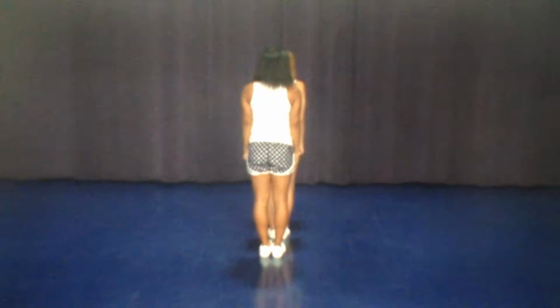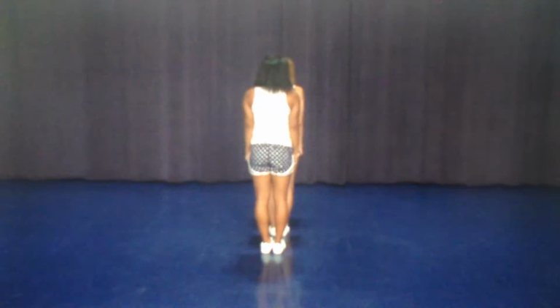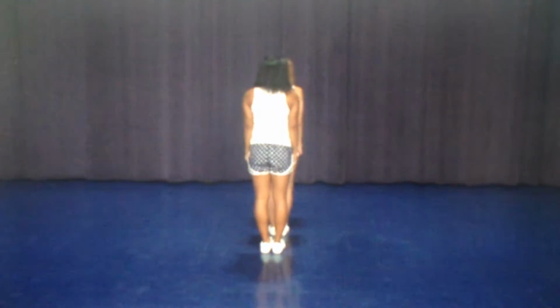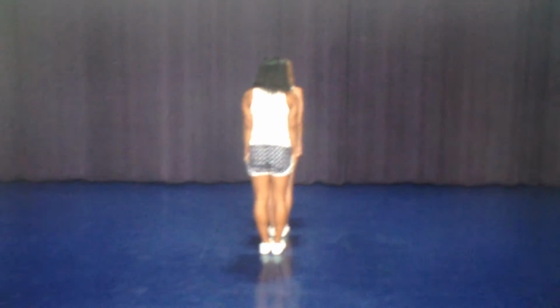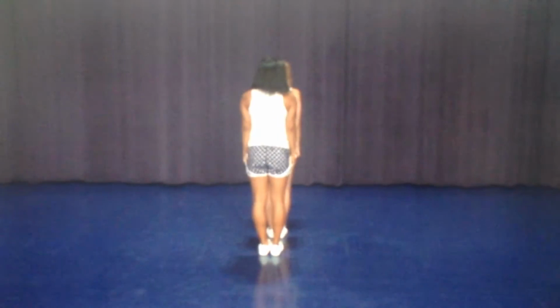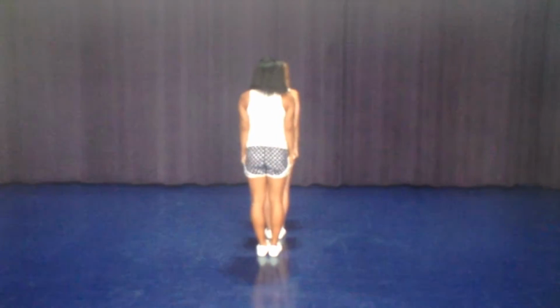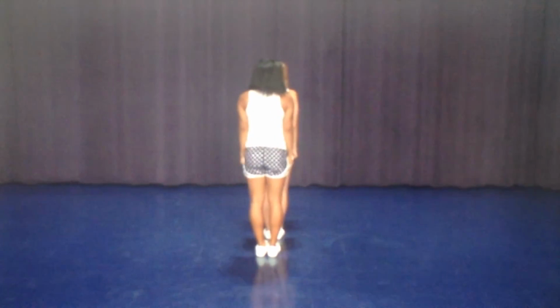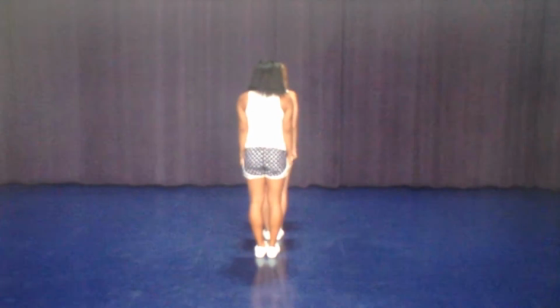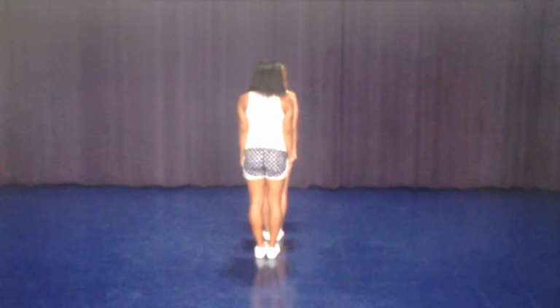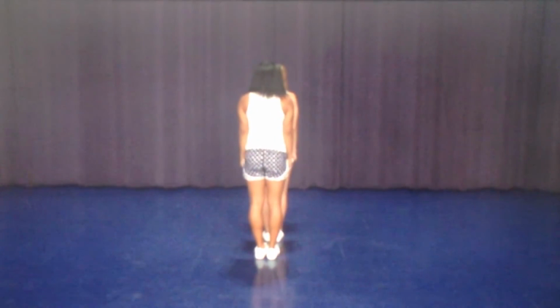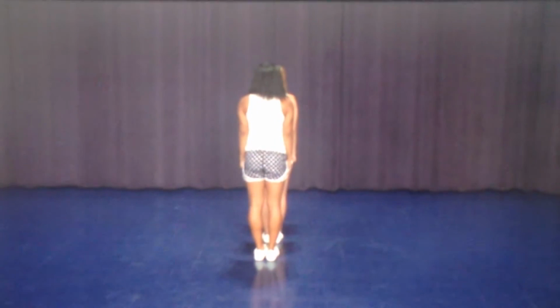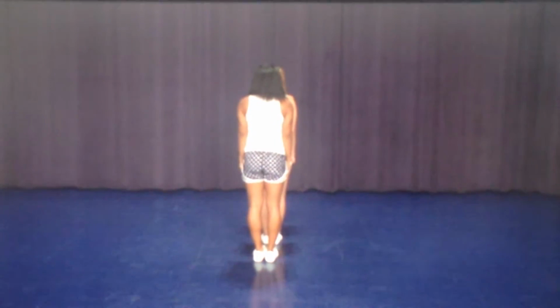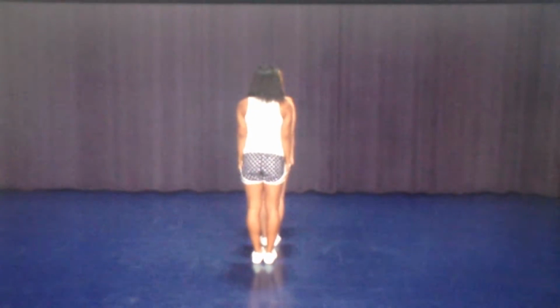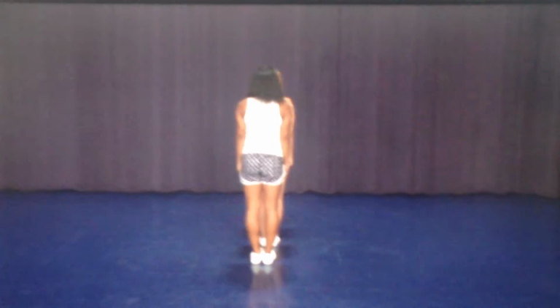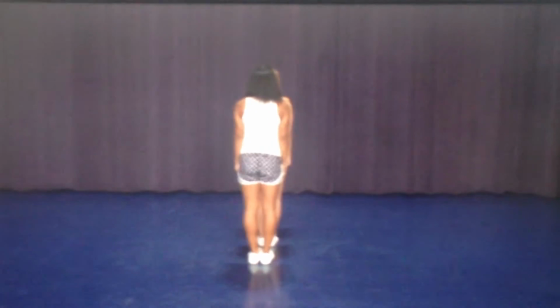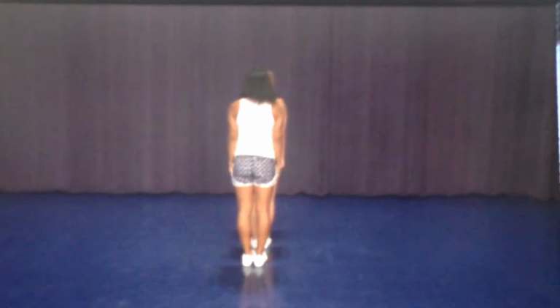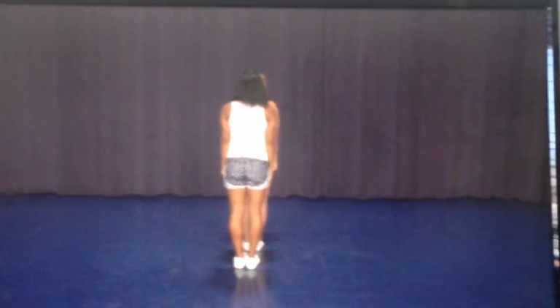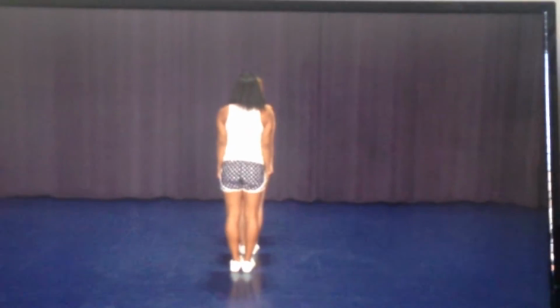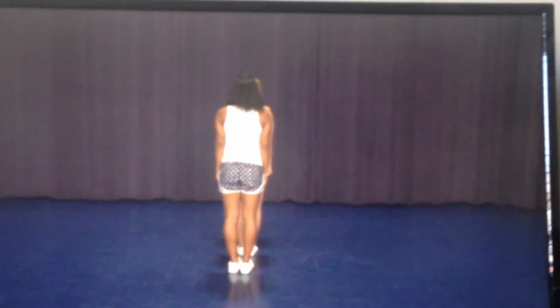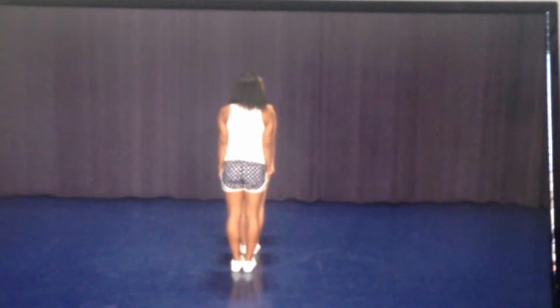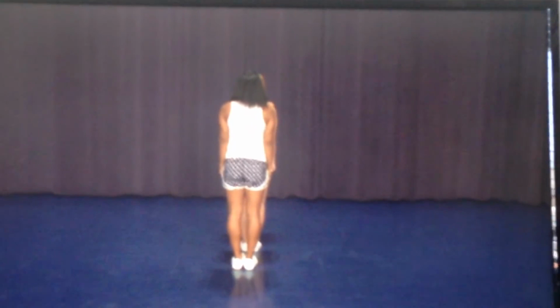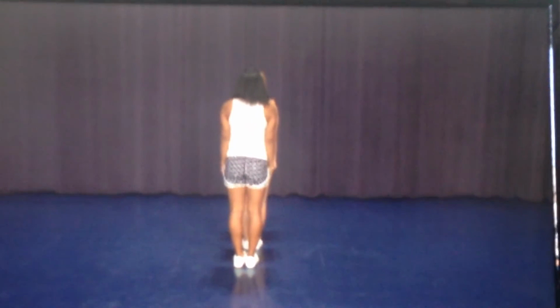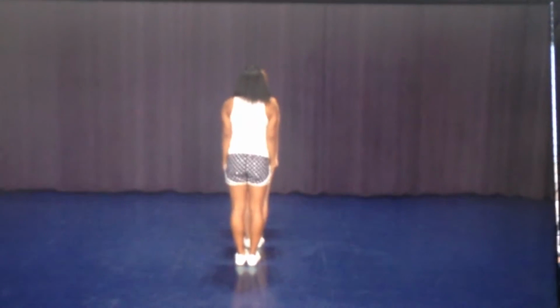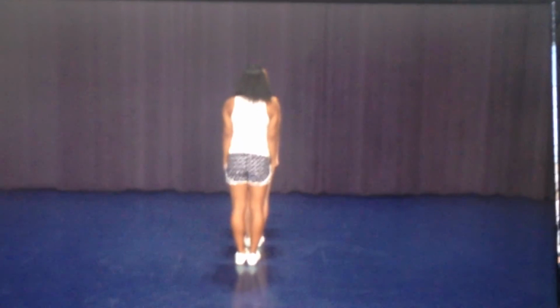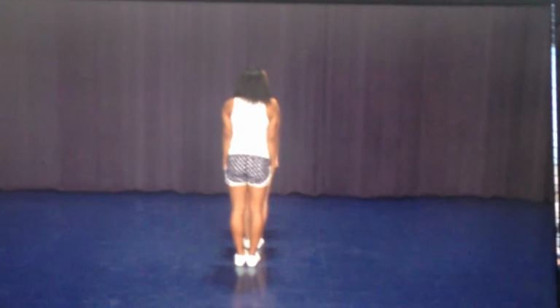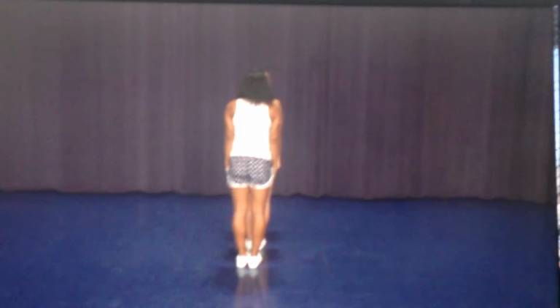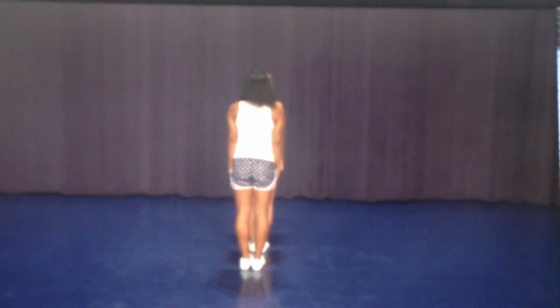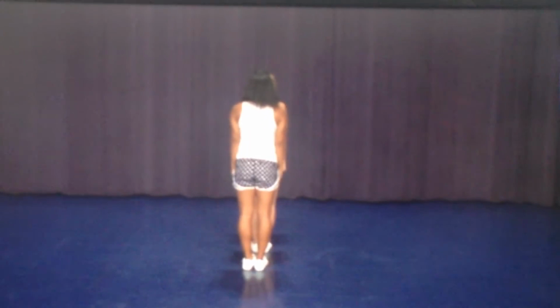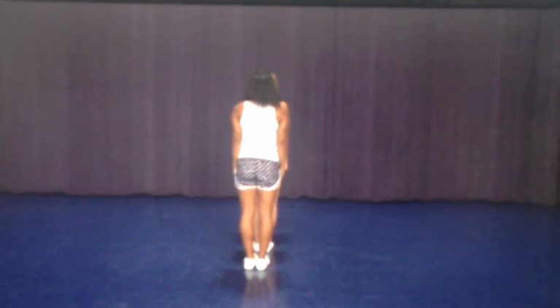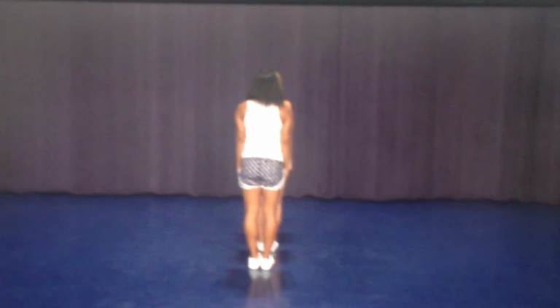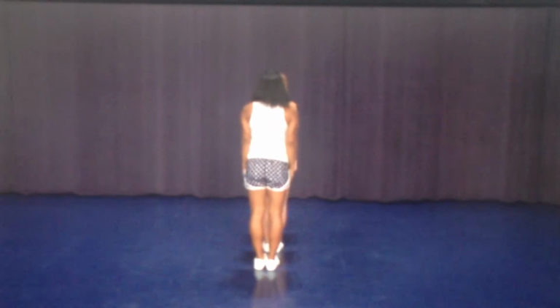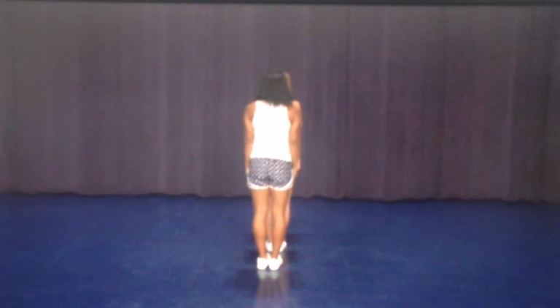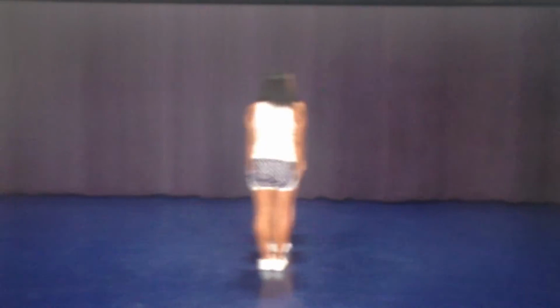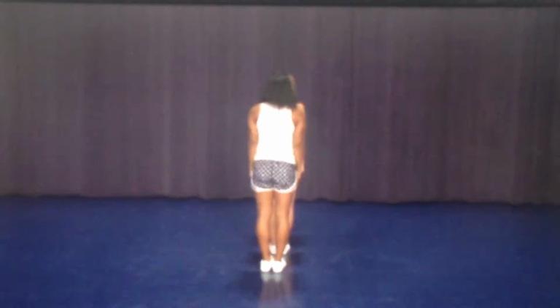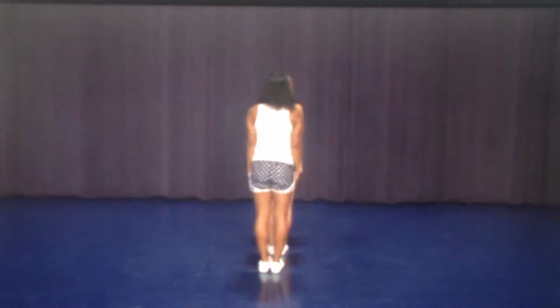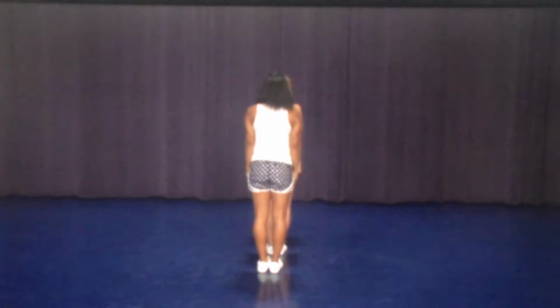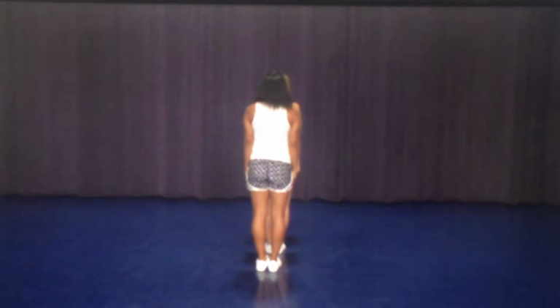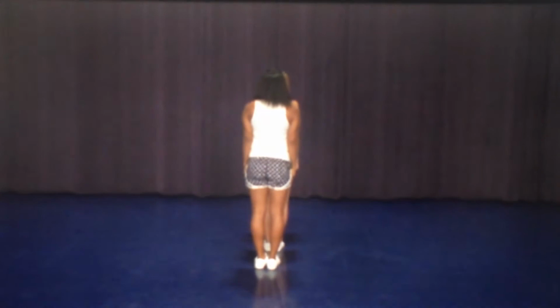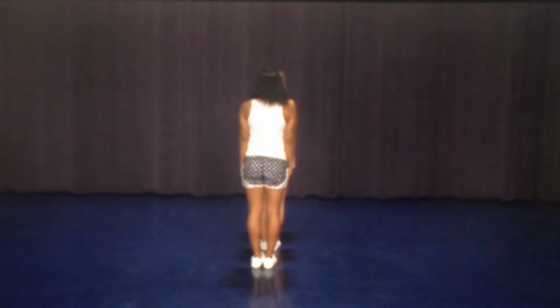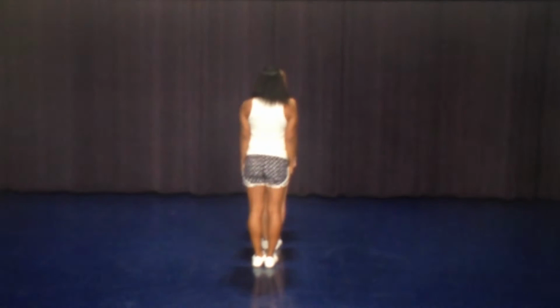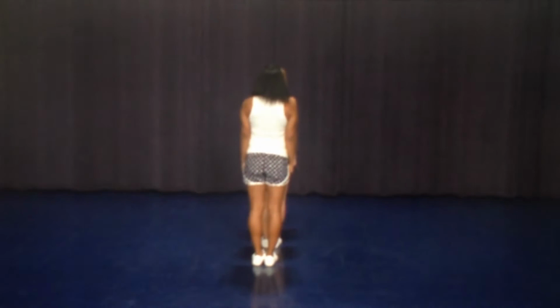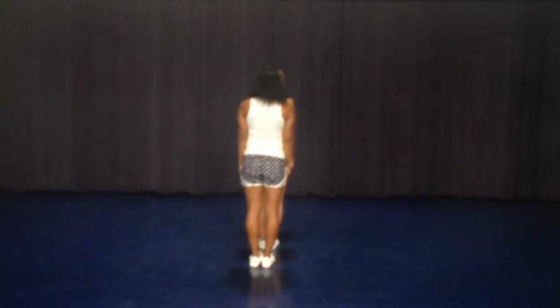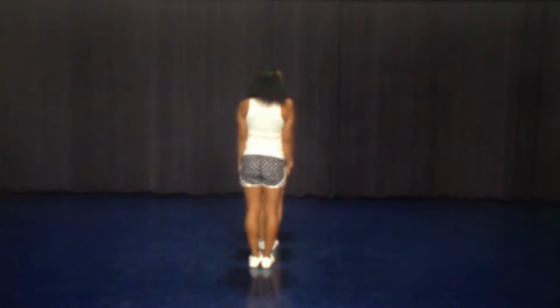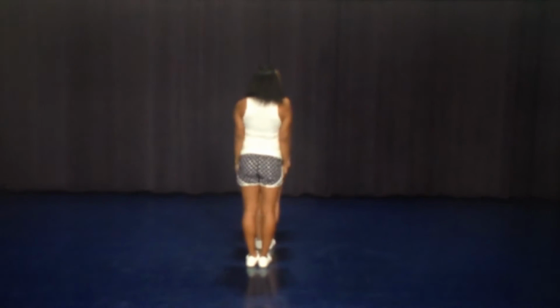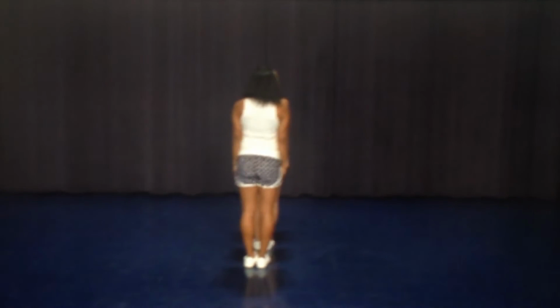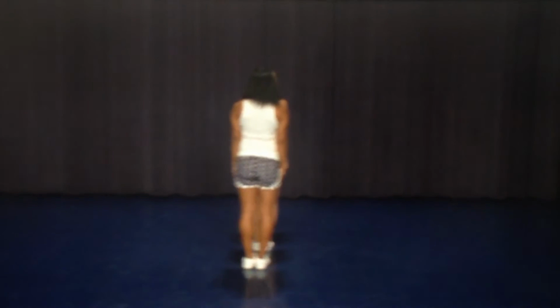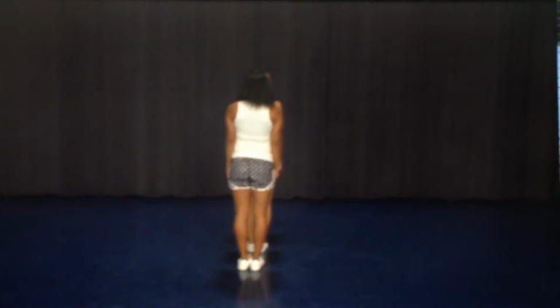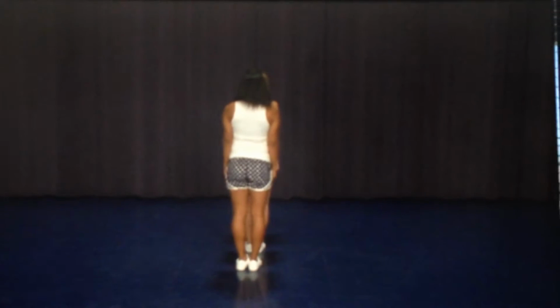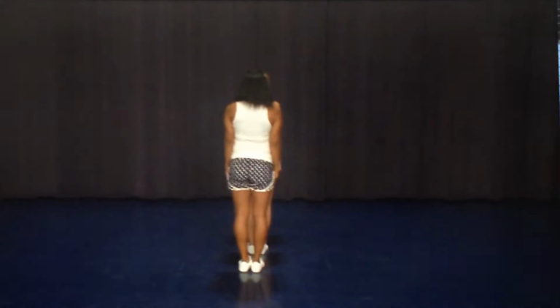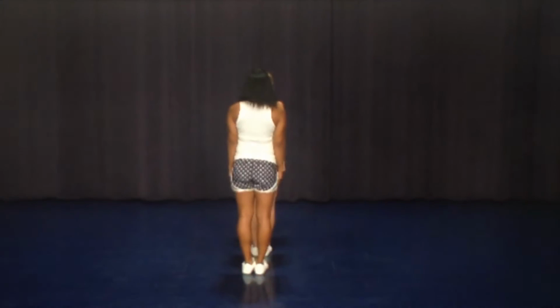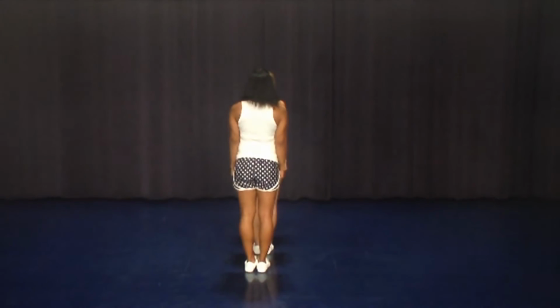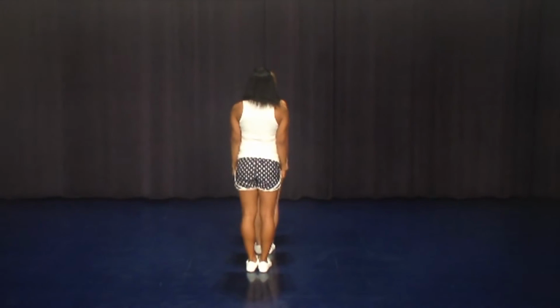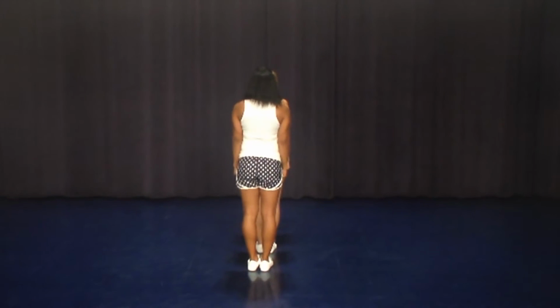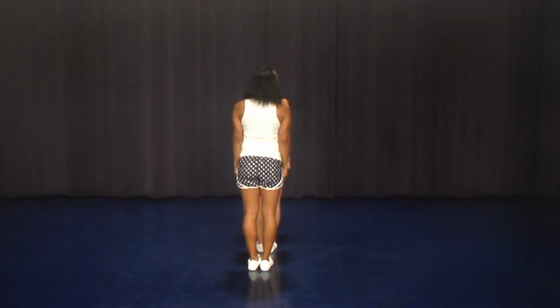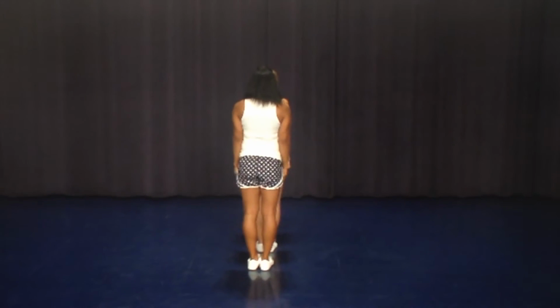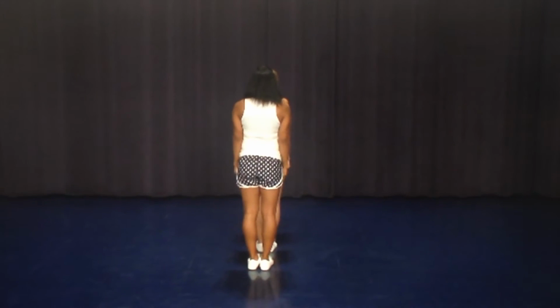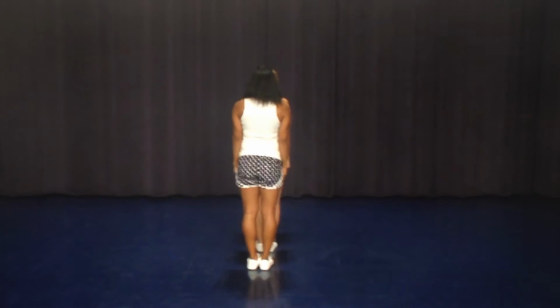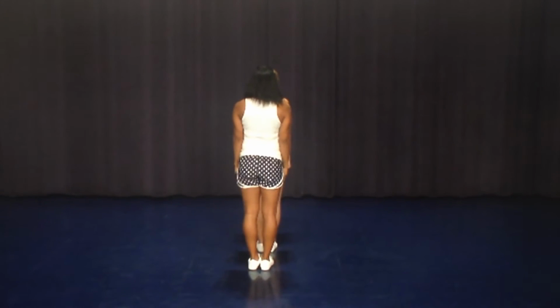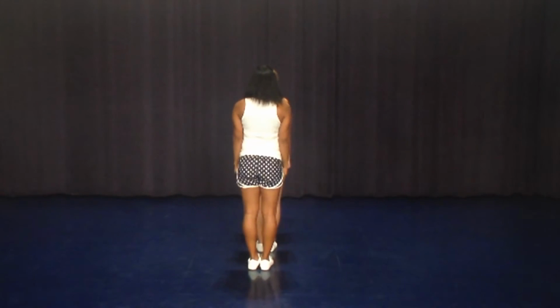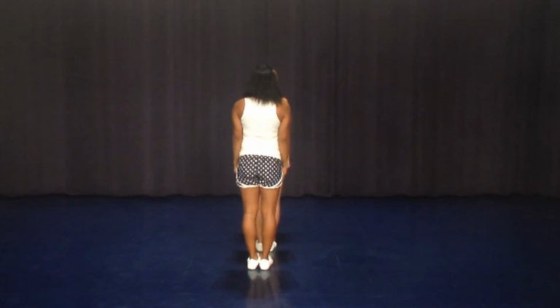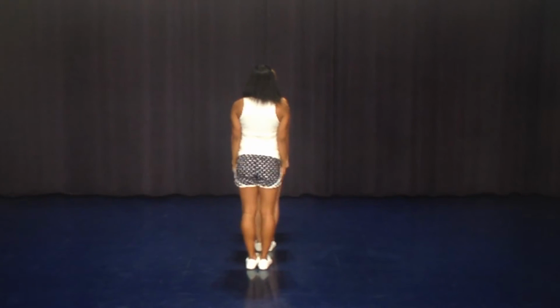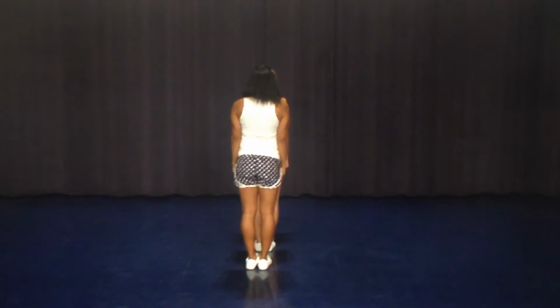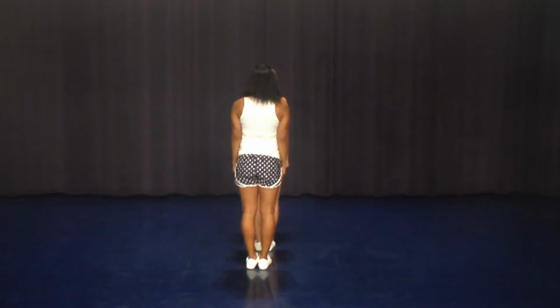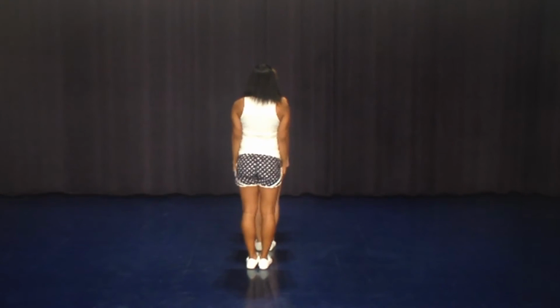With this dance we're going to start in columns. We're going to hold the first eight count, and then on the second eight counts when we move out to our formation it's going to pick up in groups.